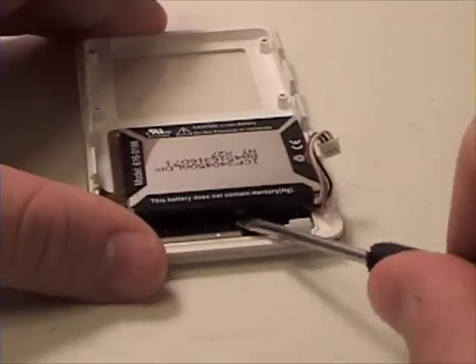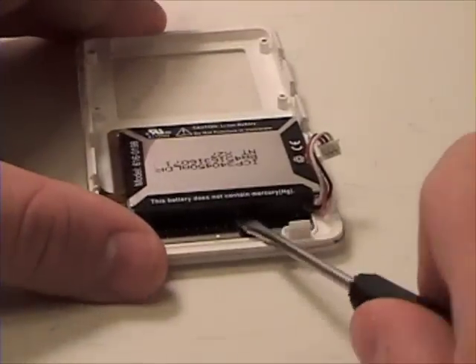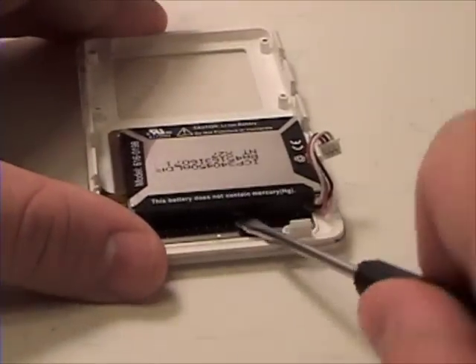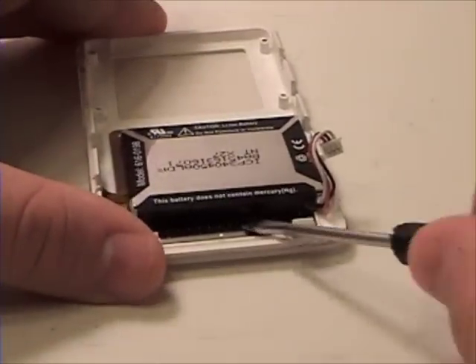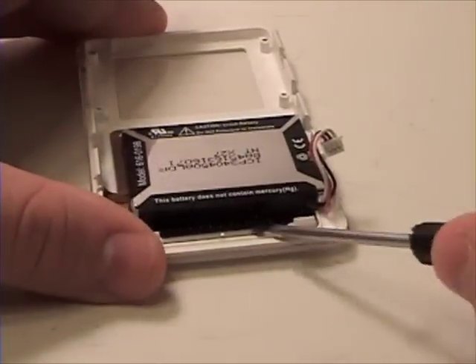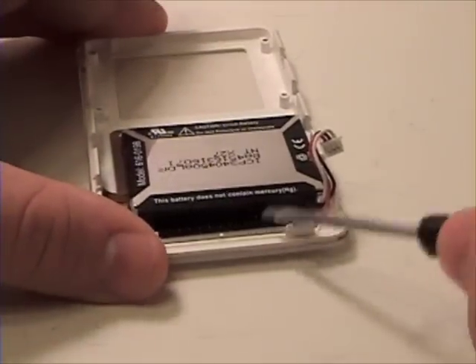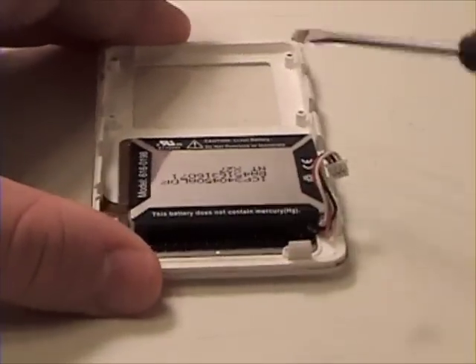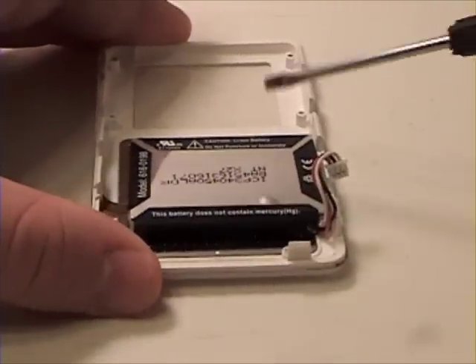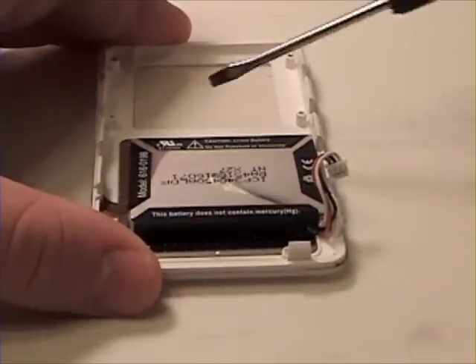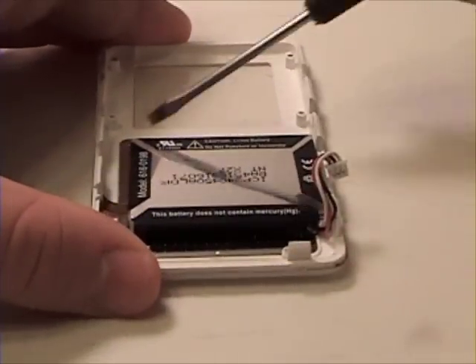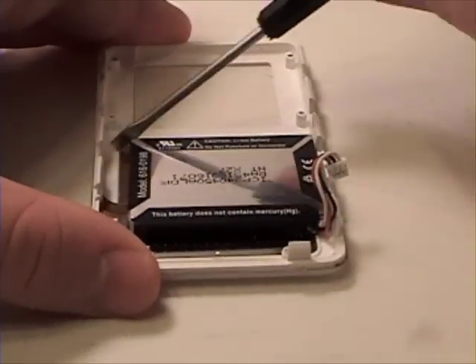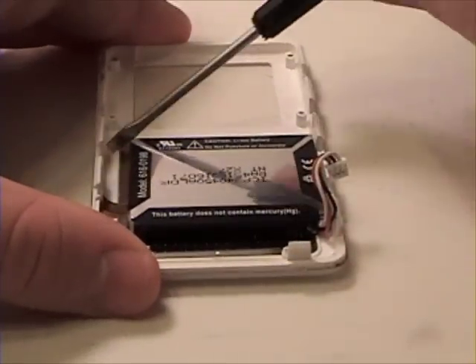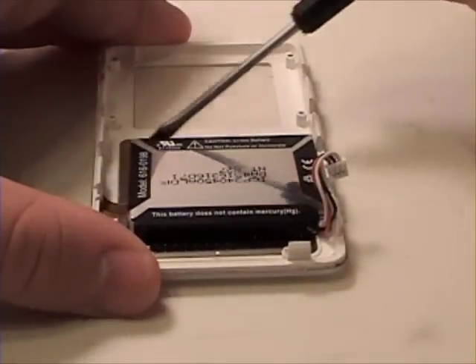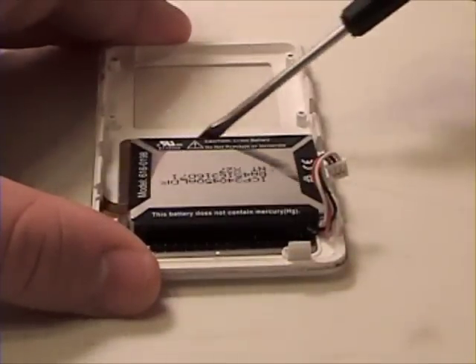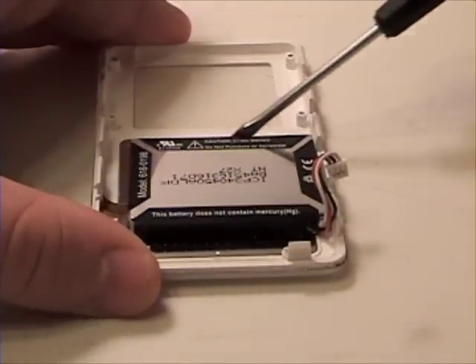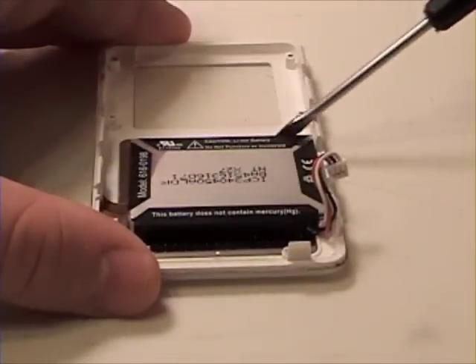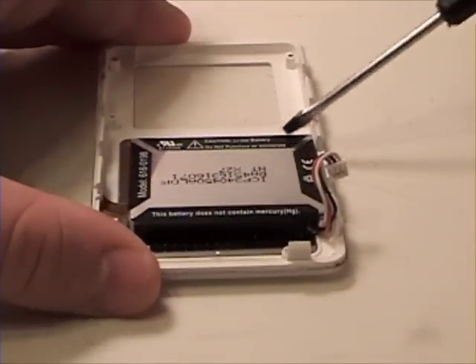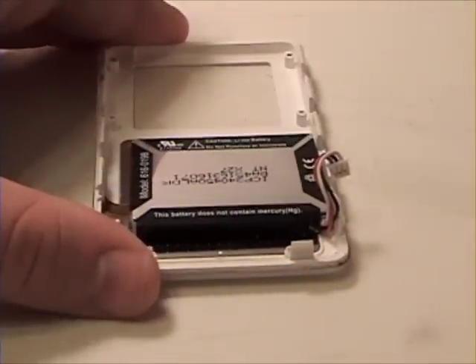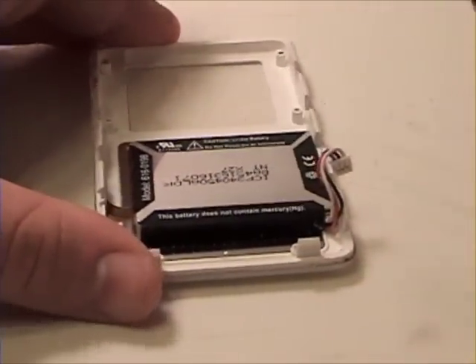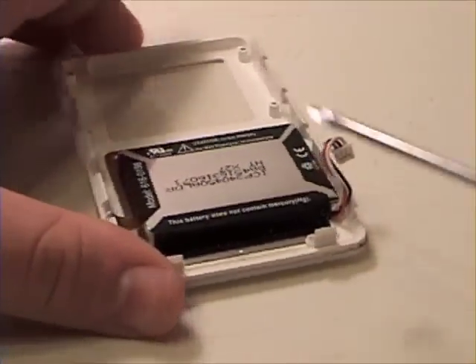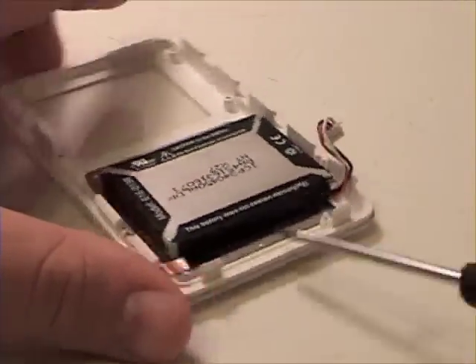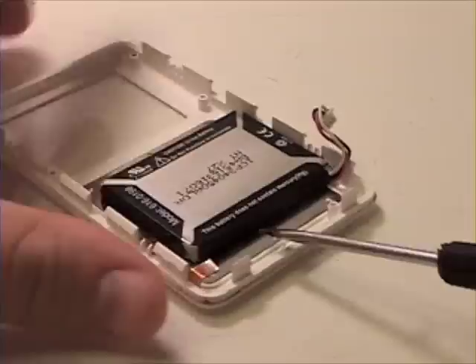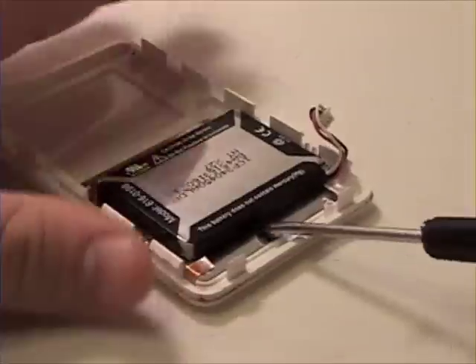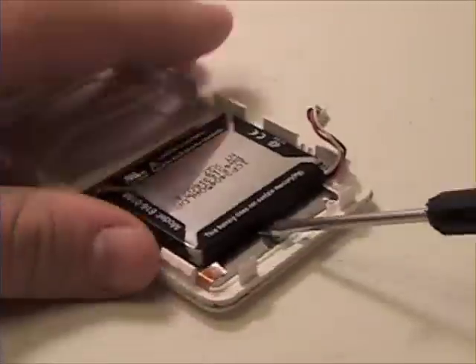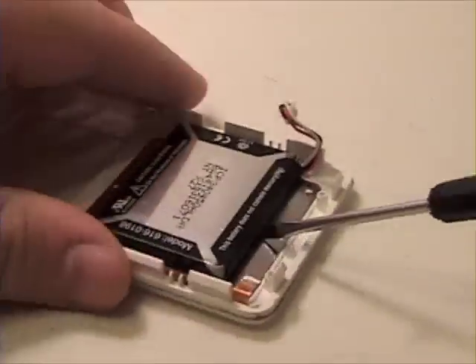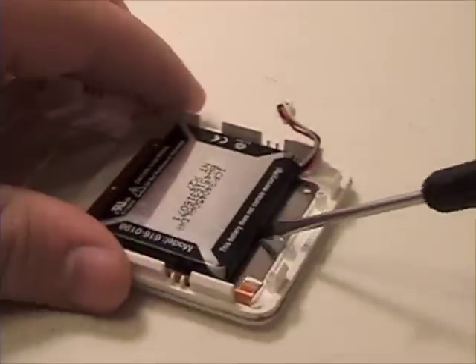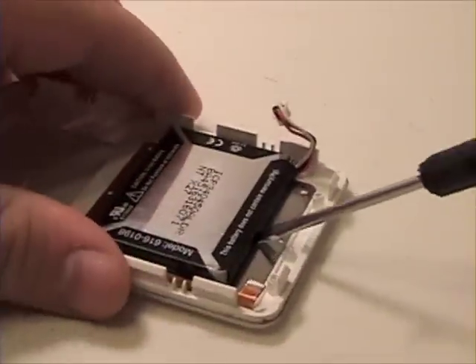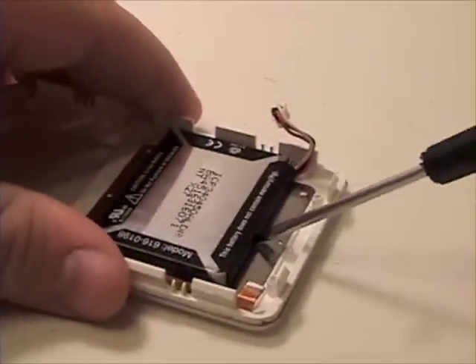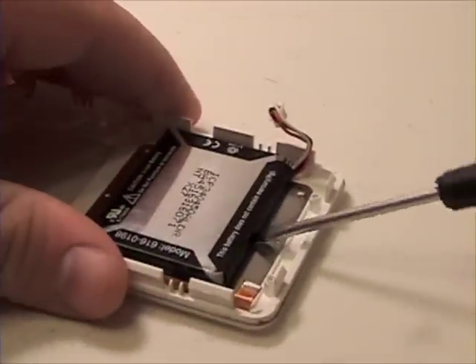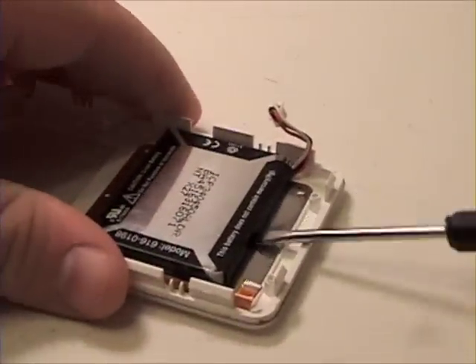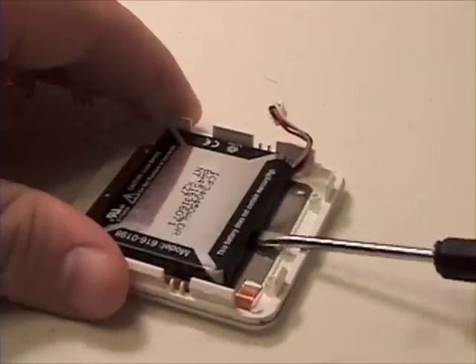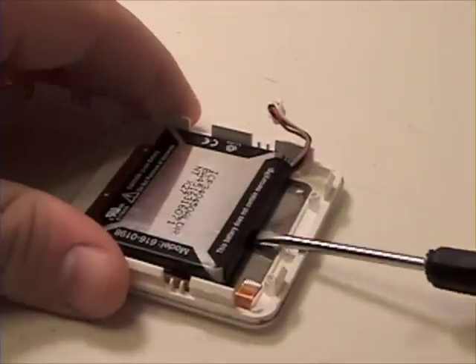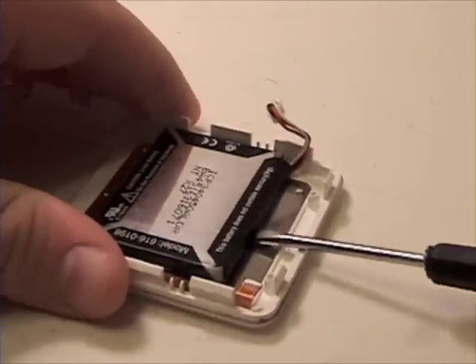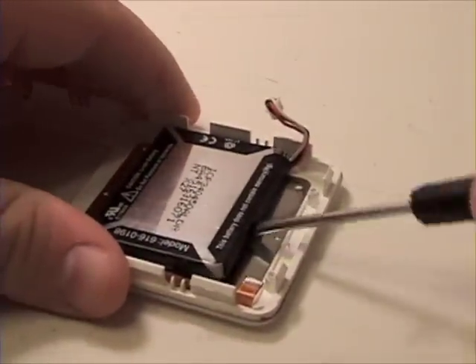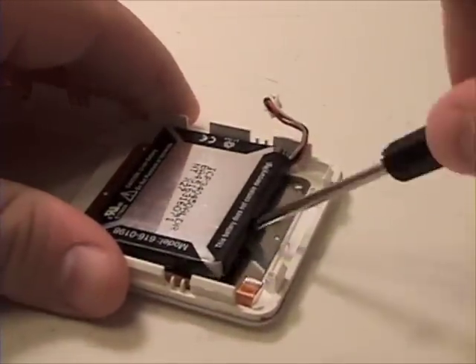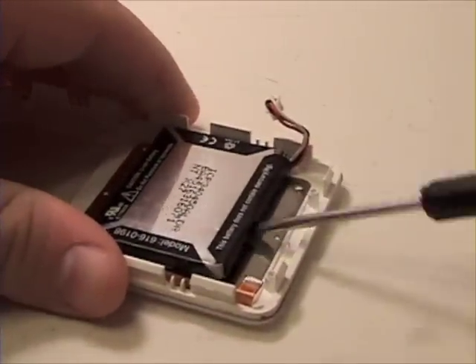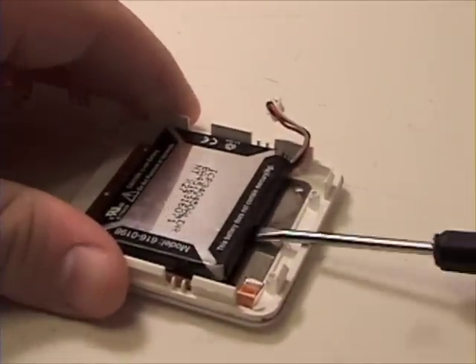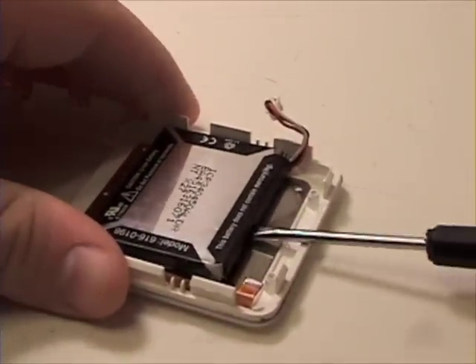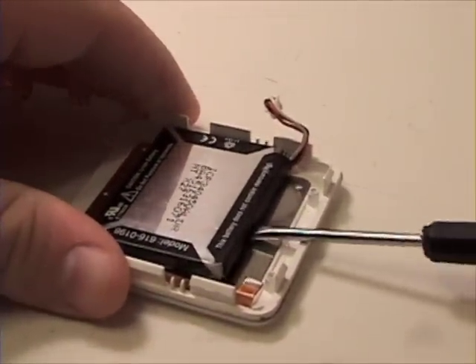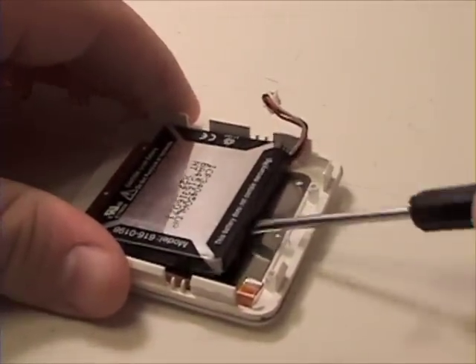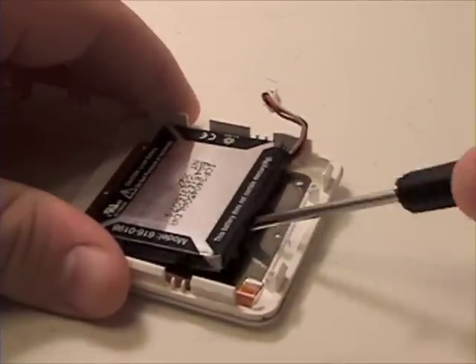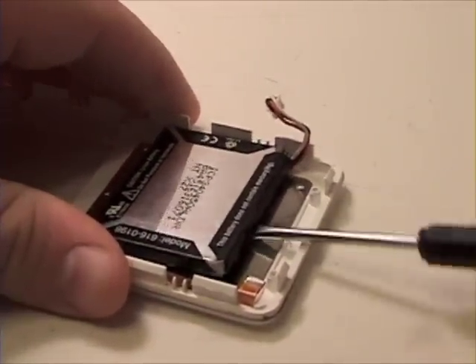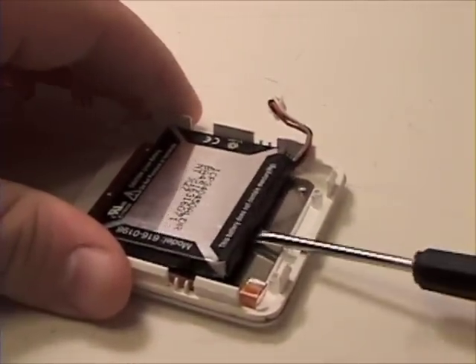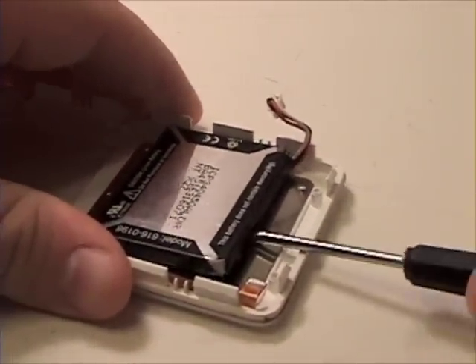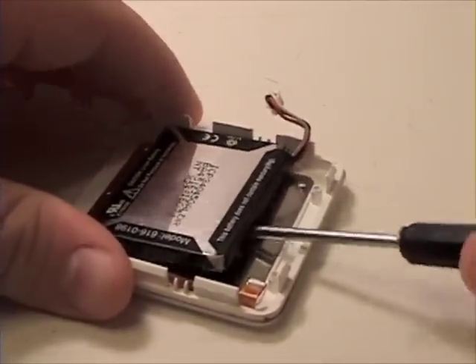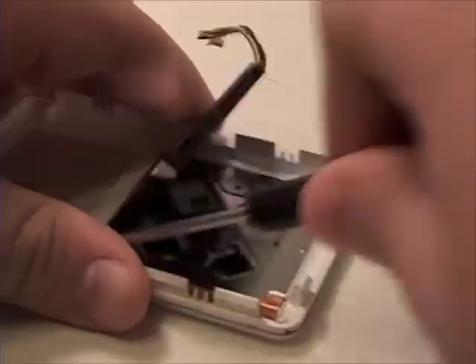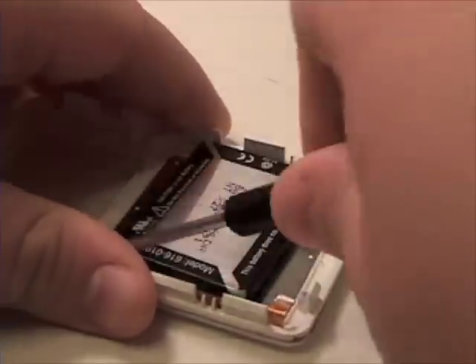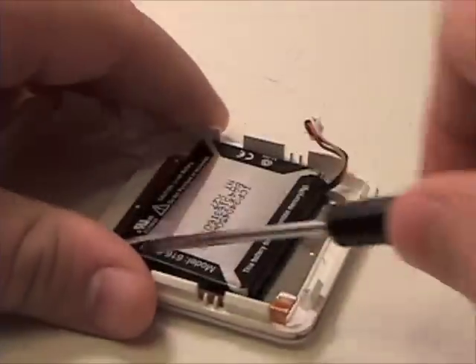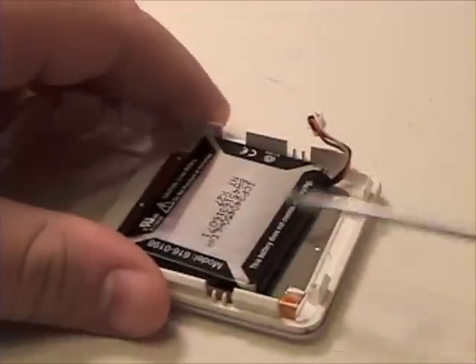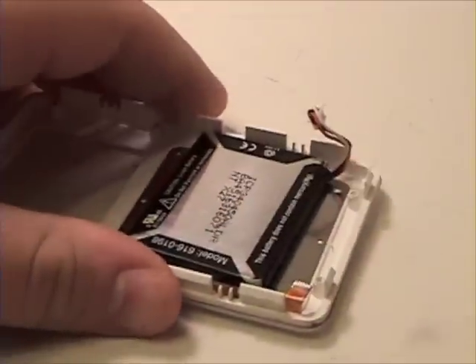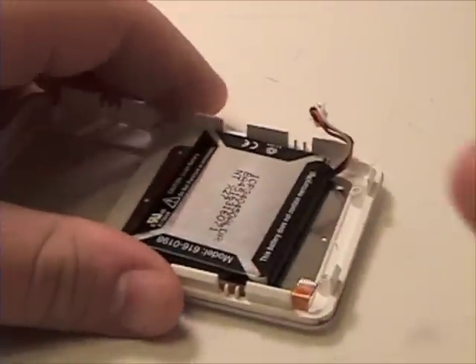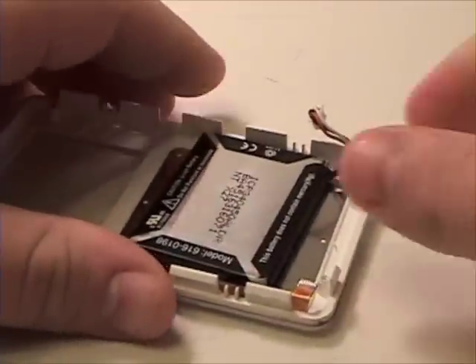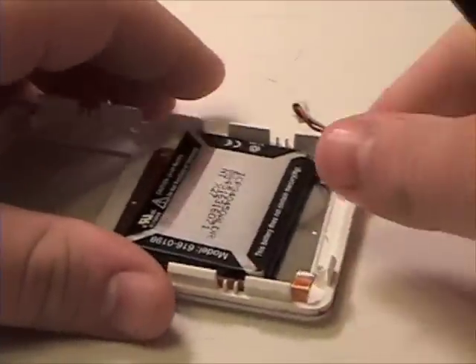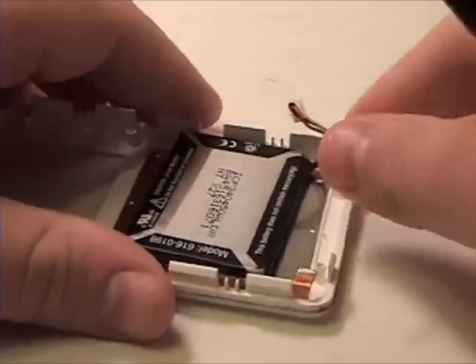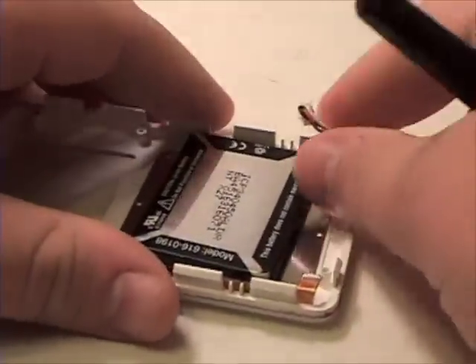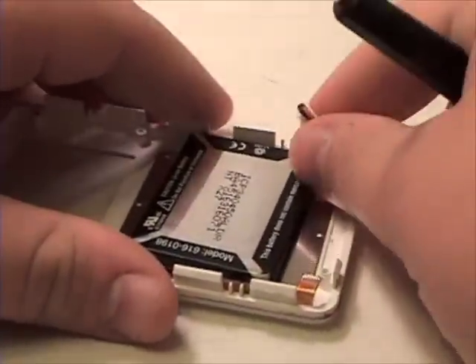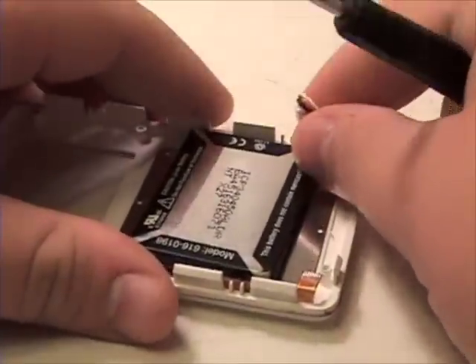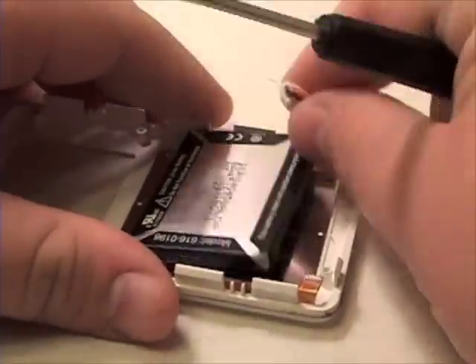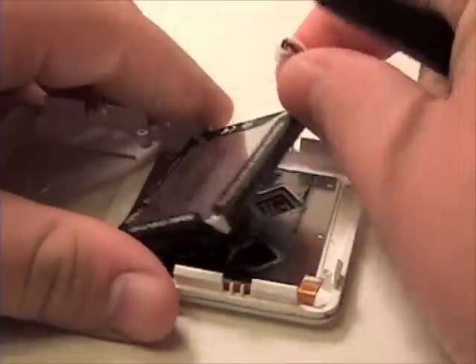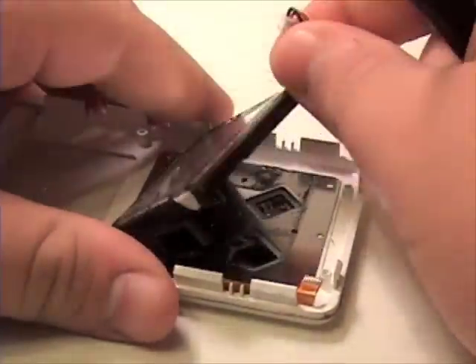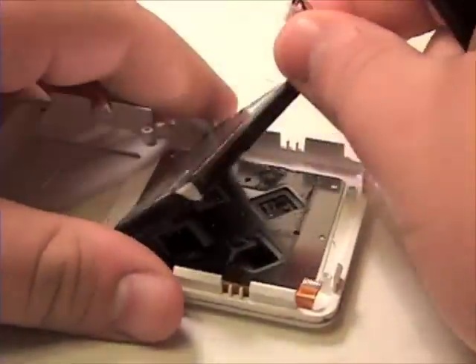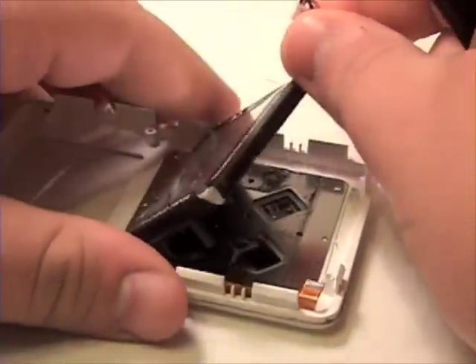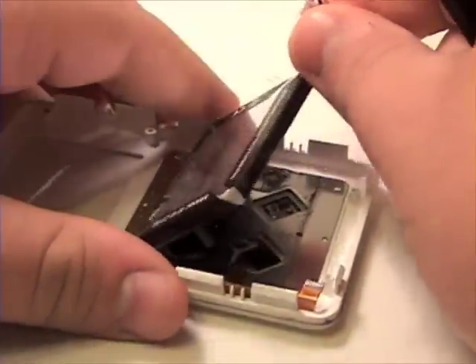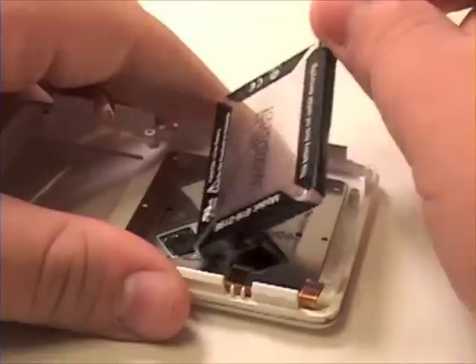And to remove the battery, it is held on by adhesive tape. Gently pry this up and free.